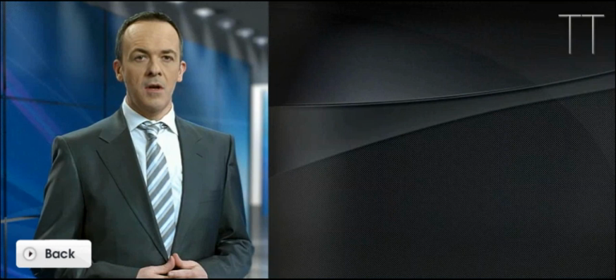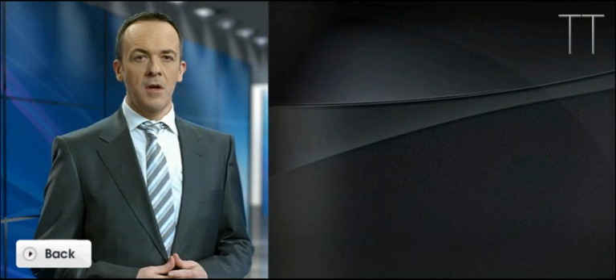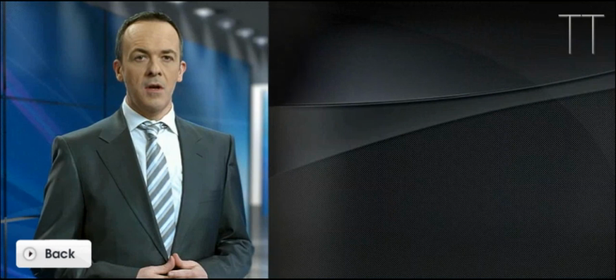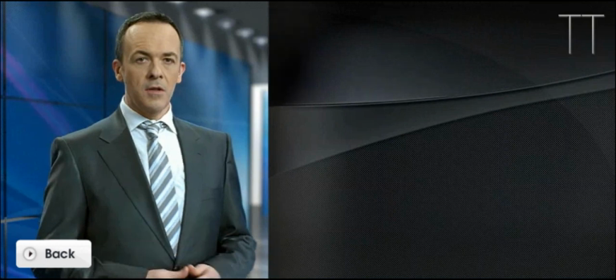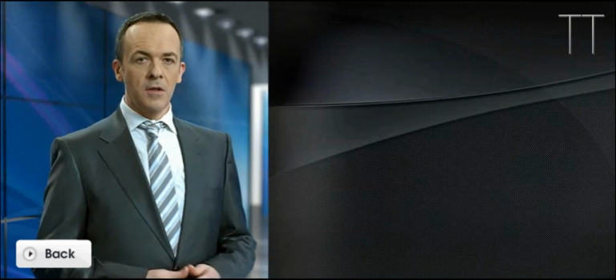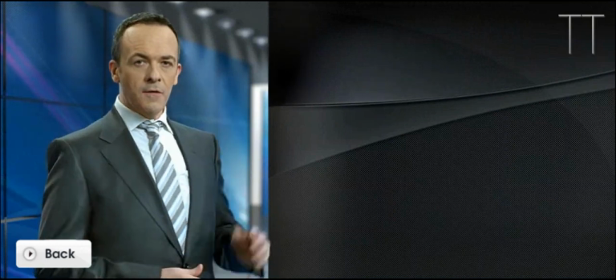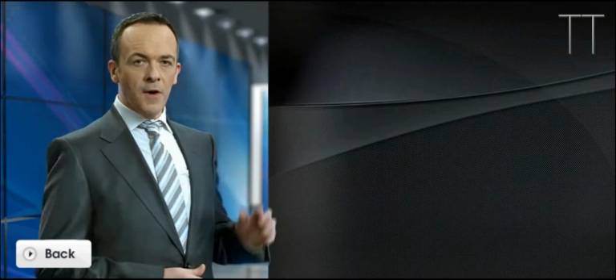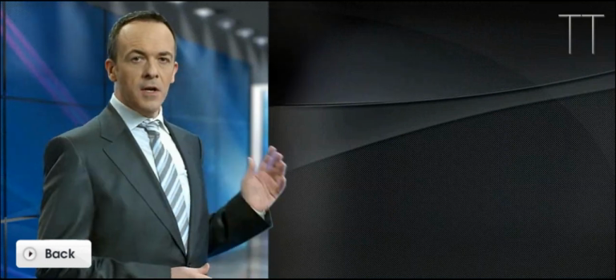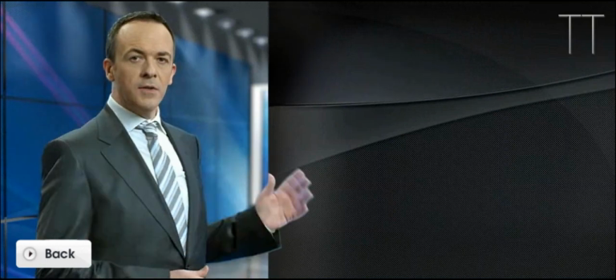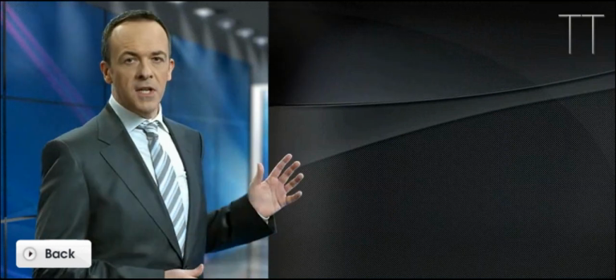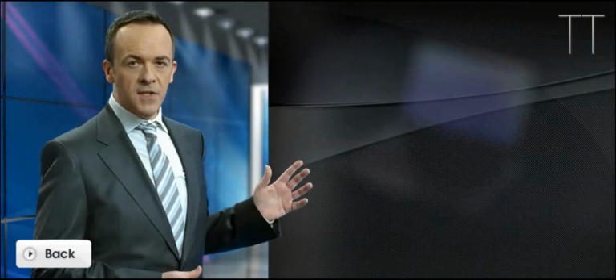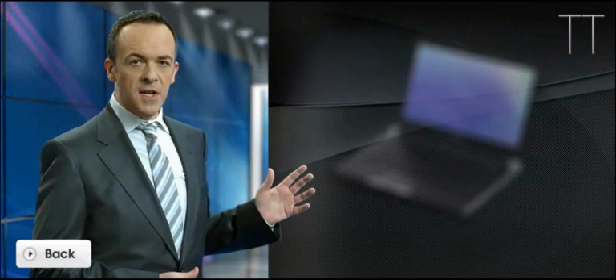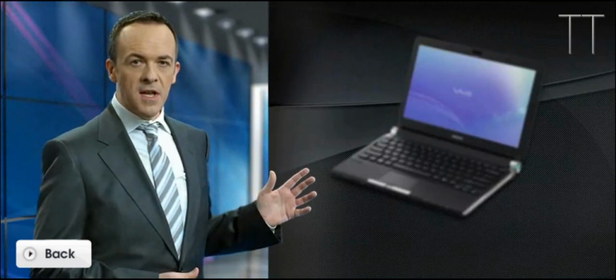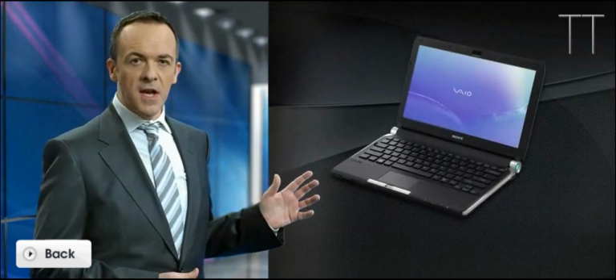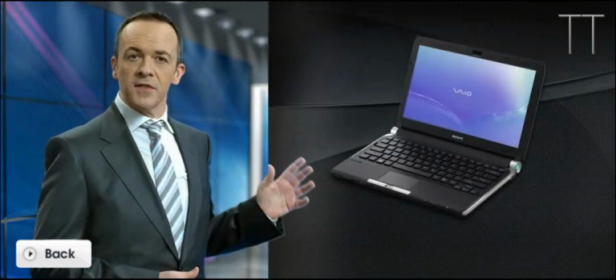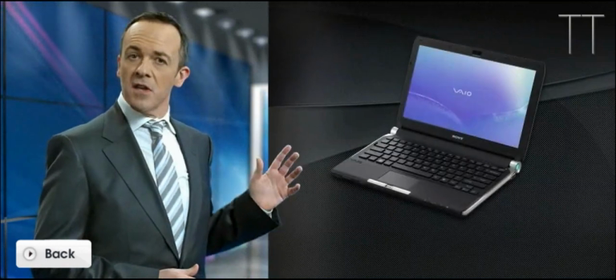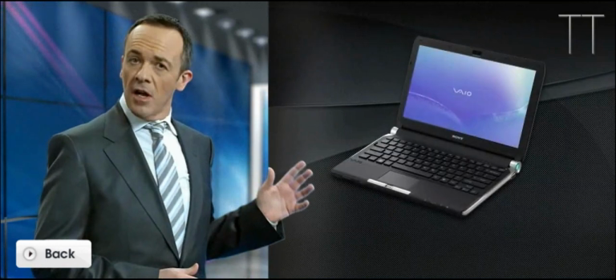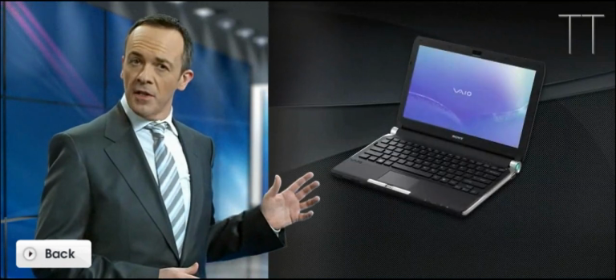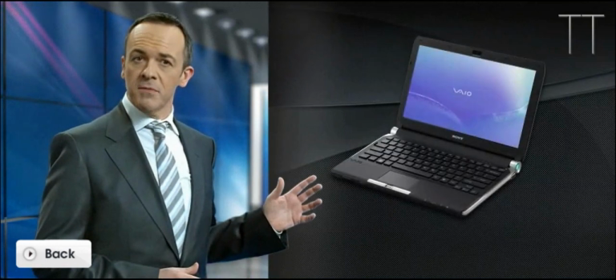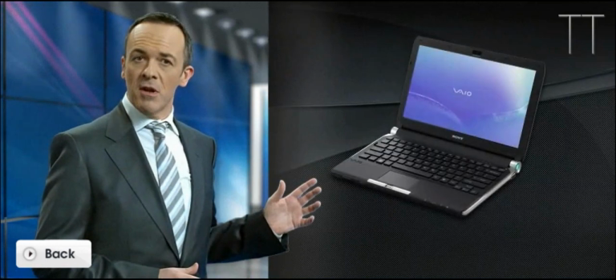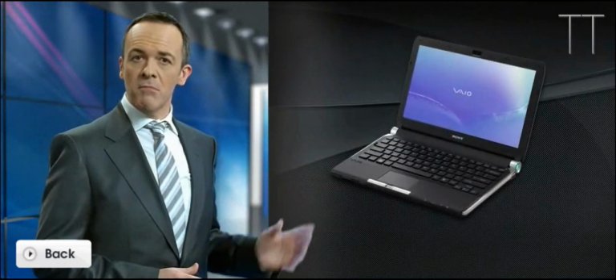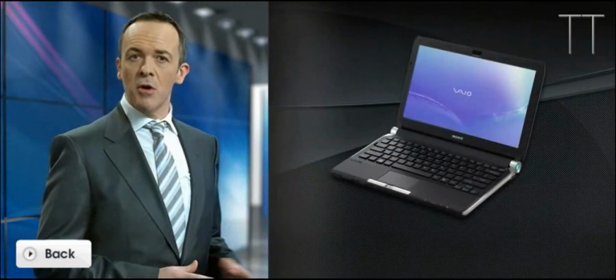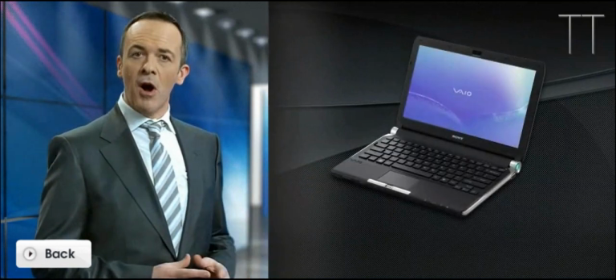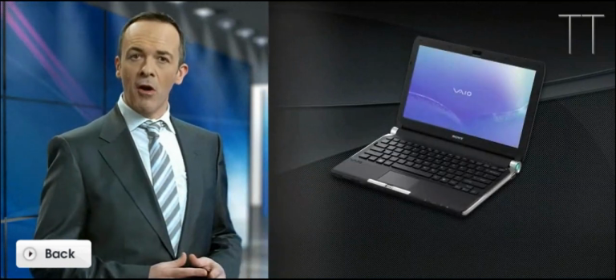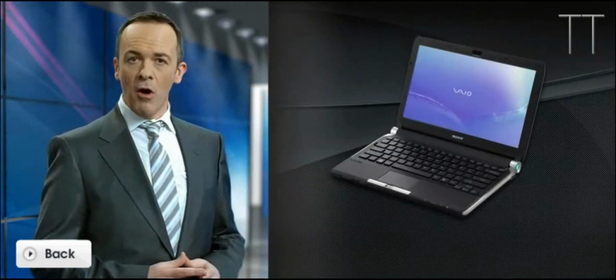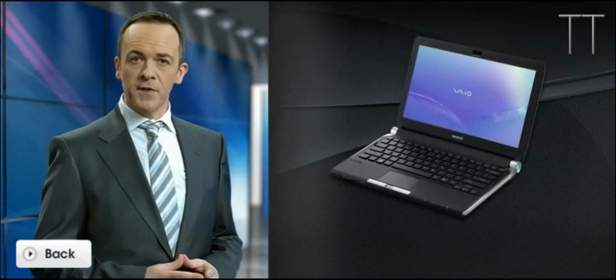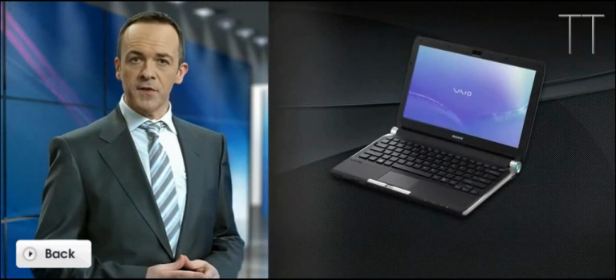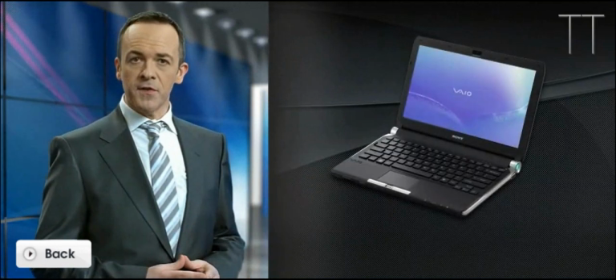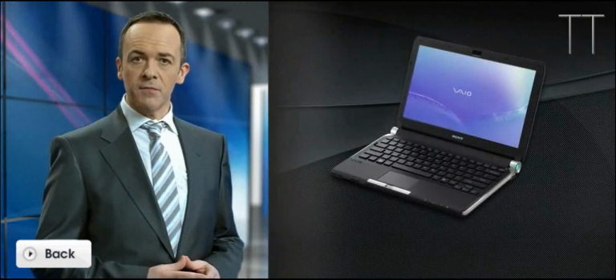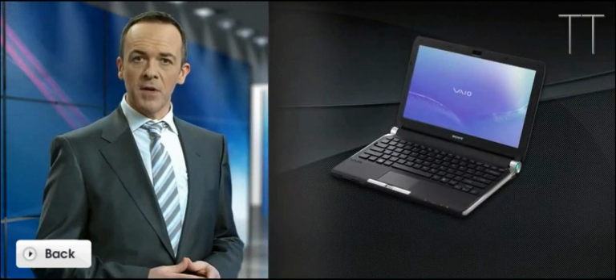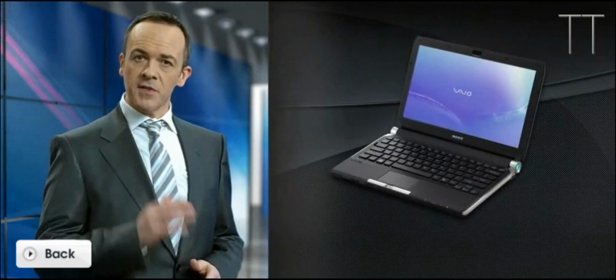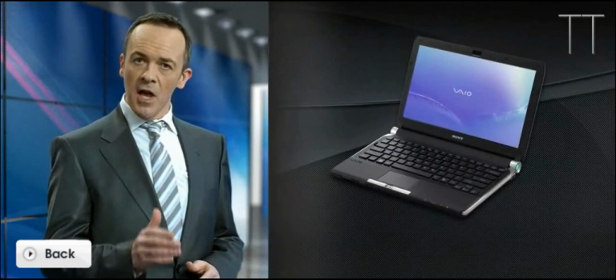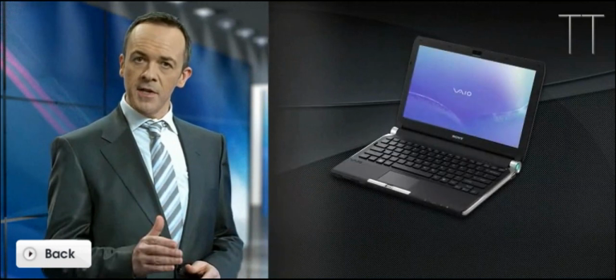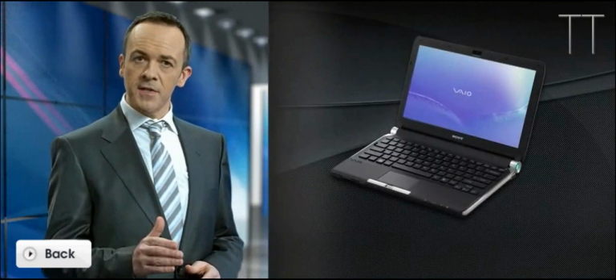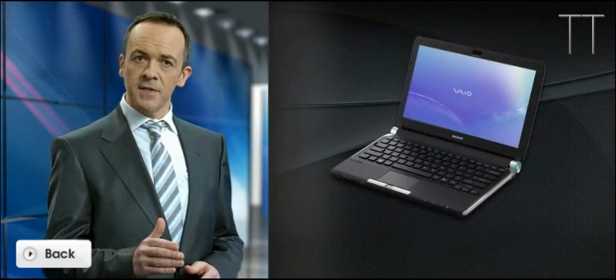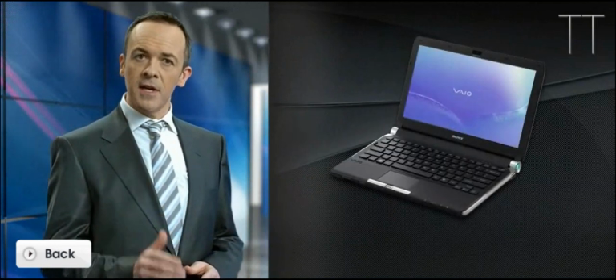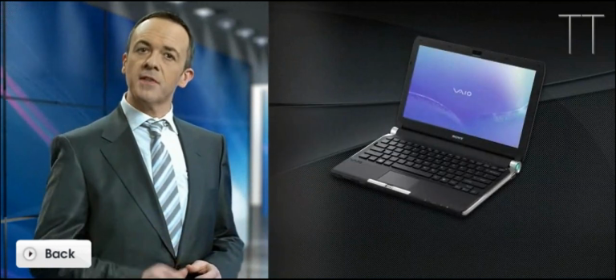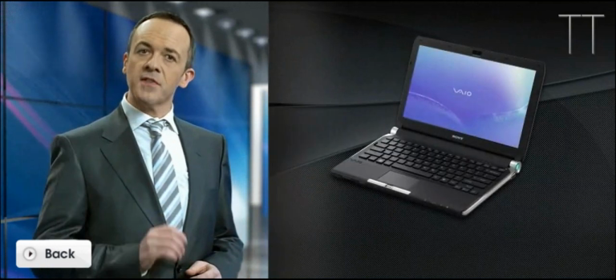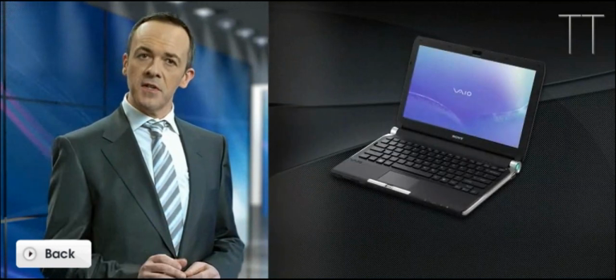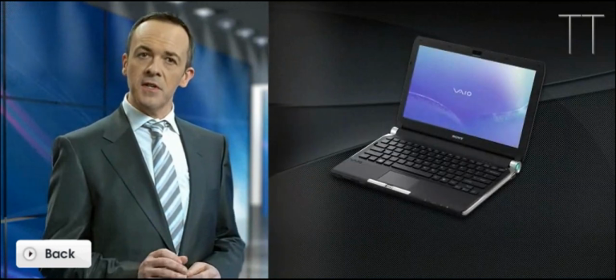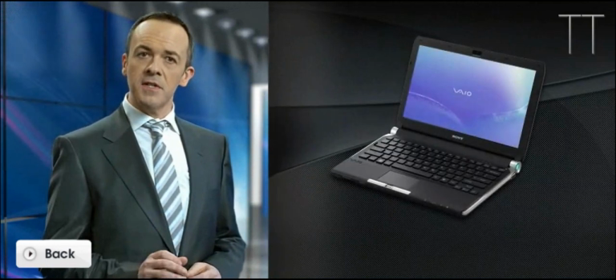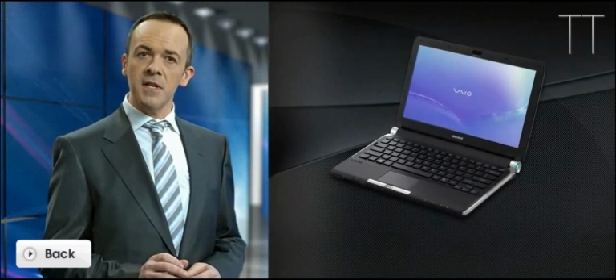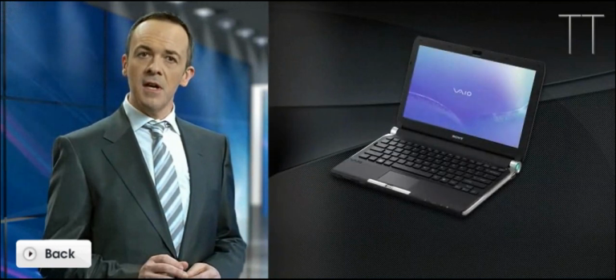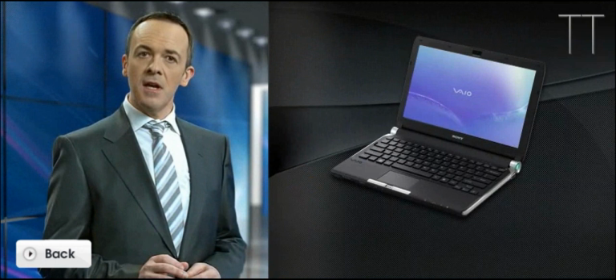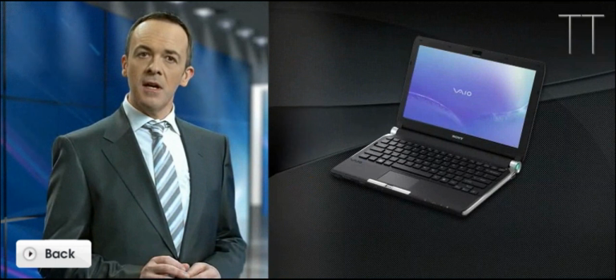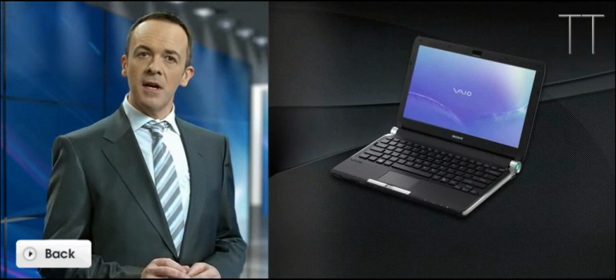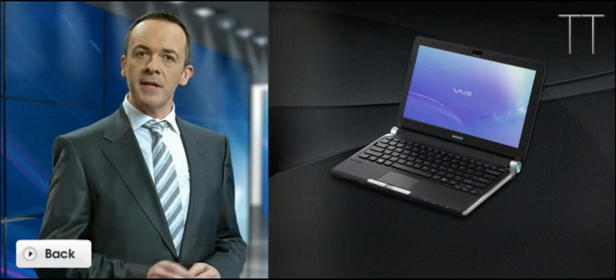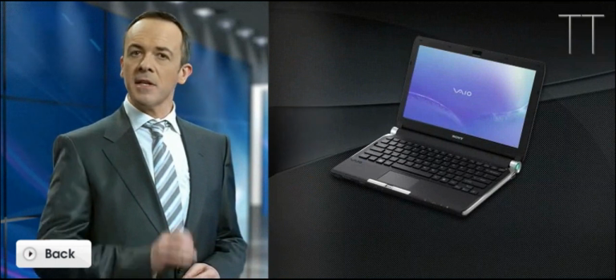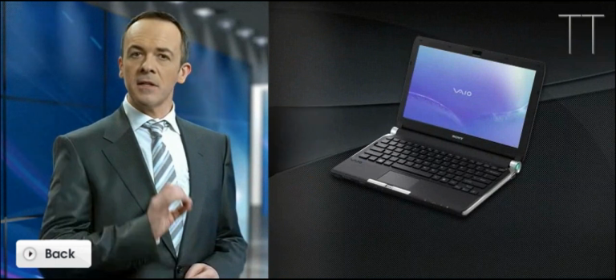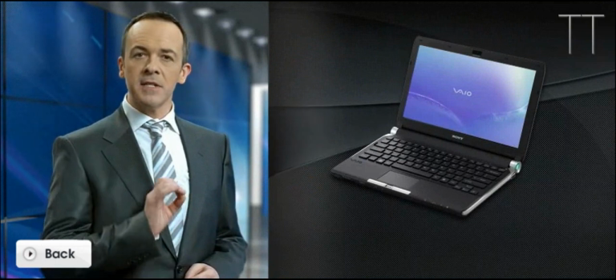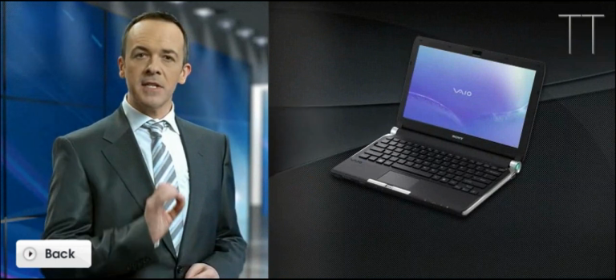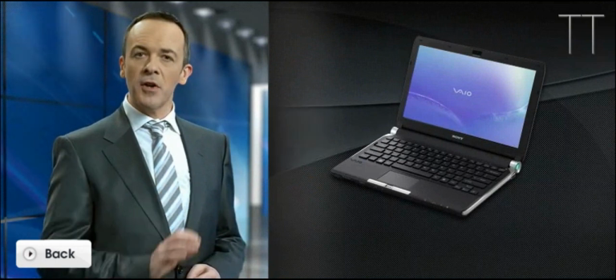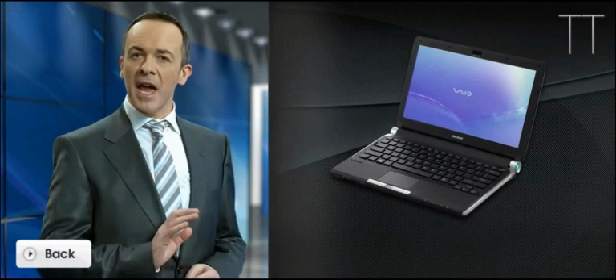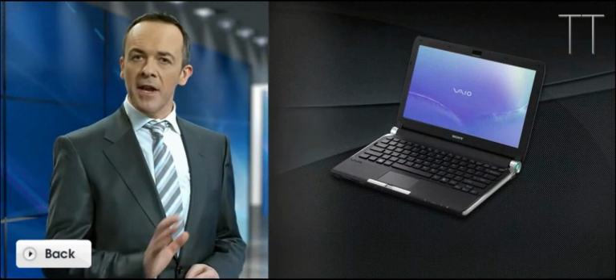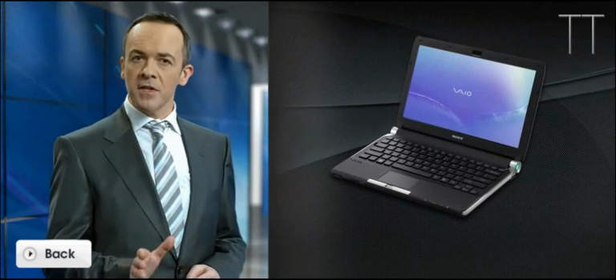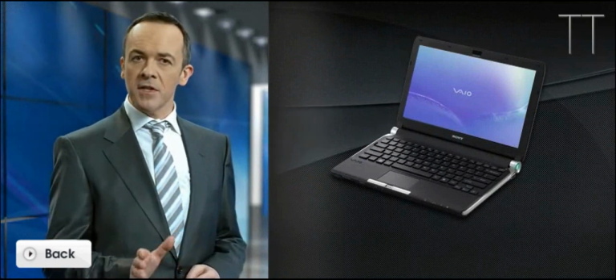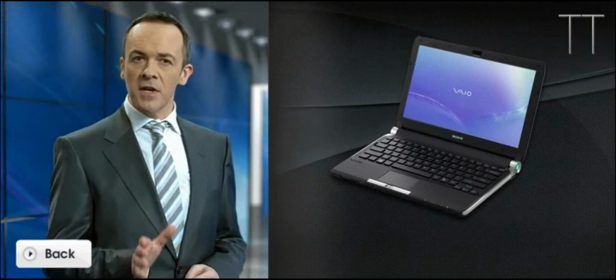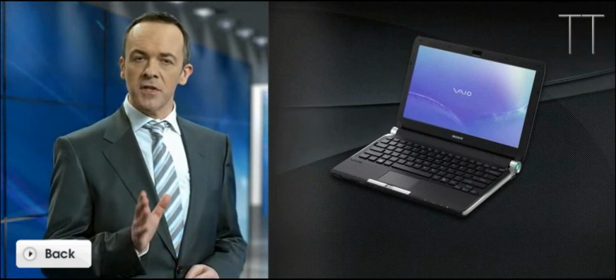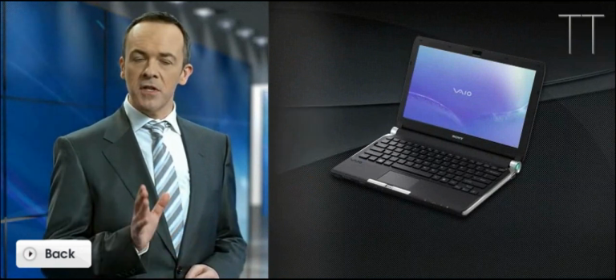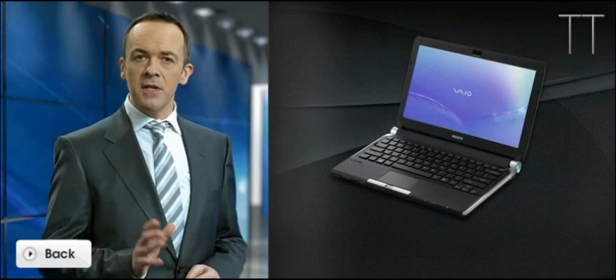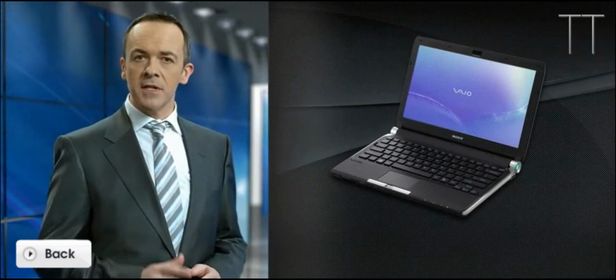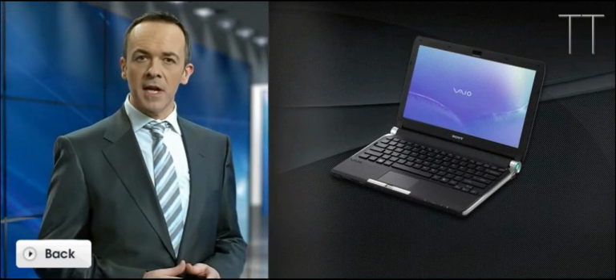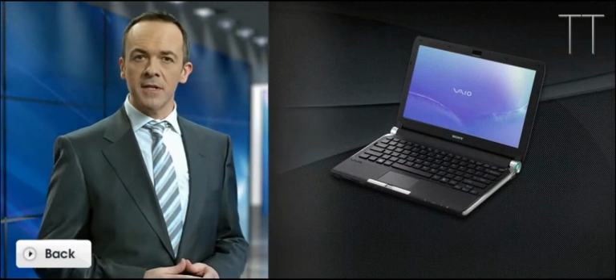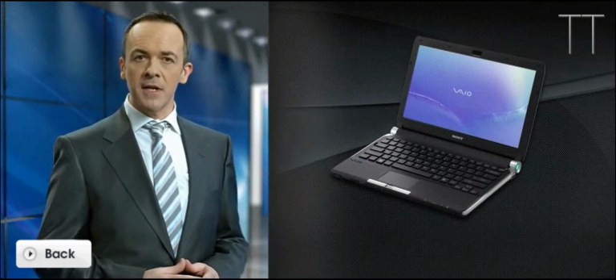The VAIO TT is the ultimate mobile office. It's light, it's sturdy, and it'll take on any task you need to get done.